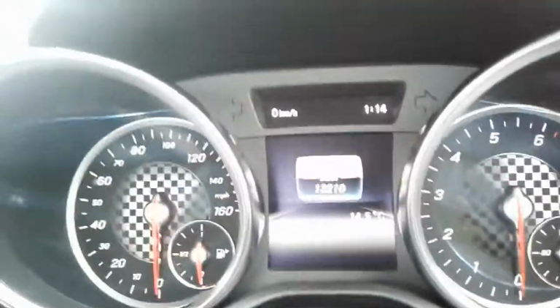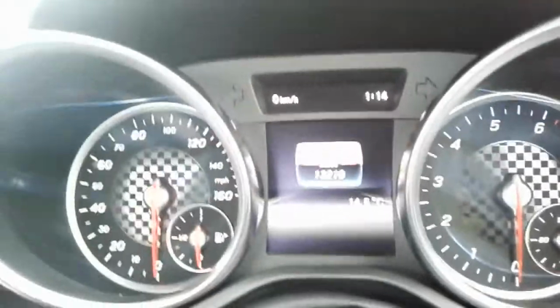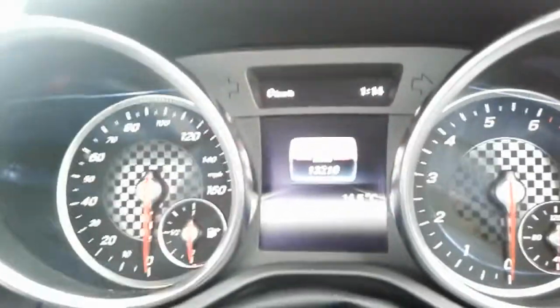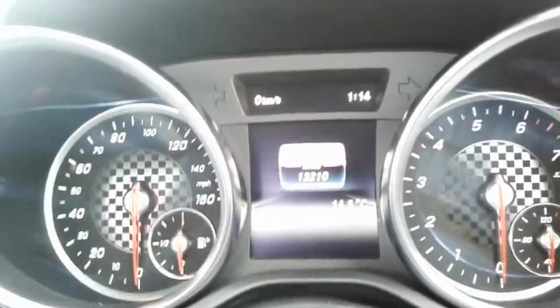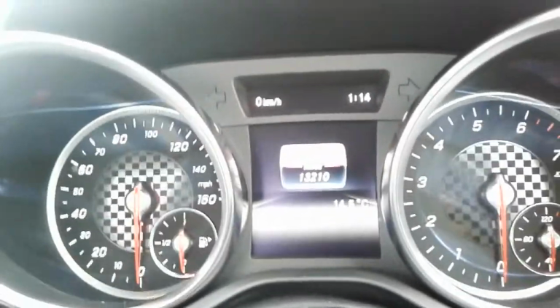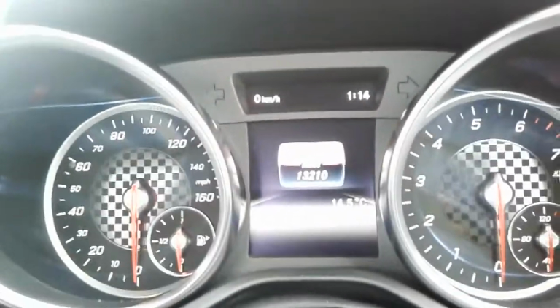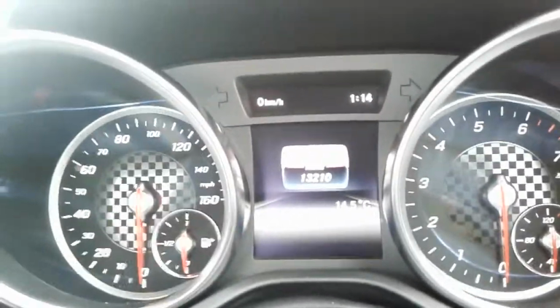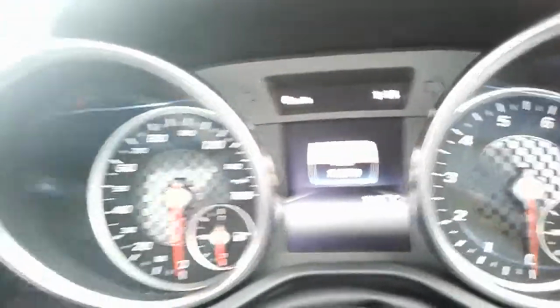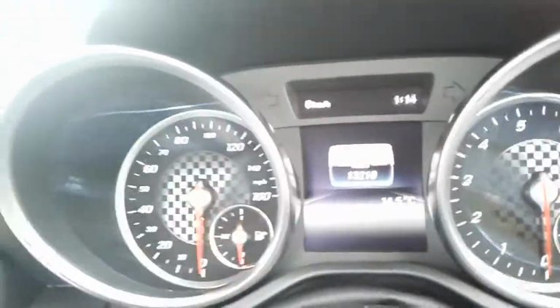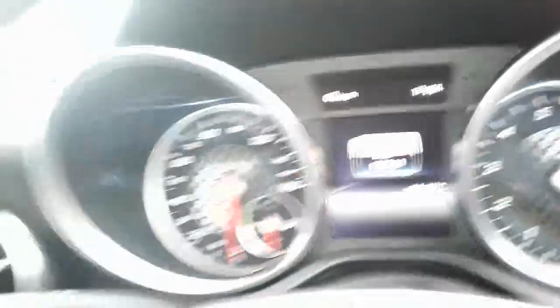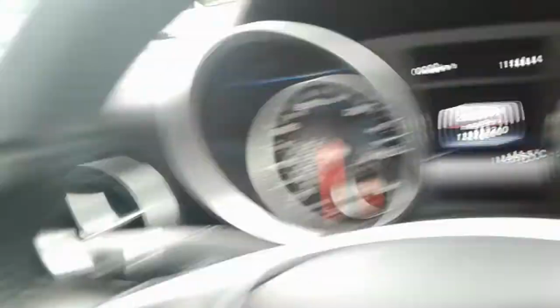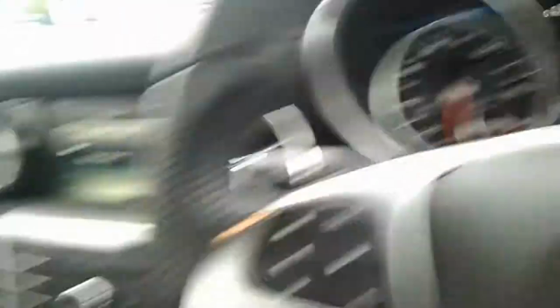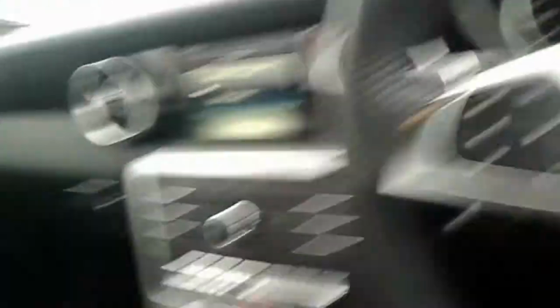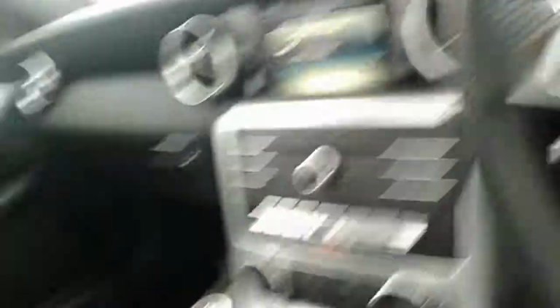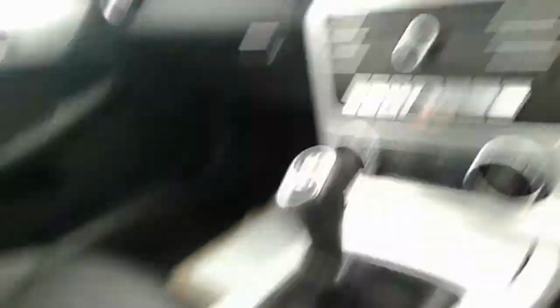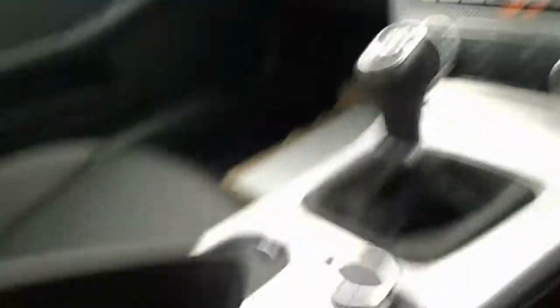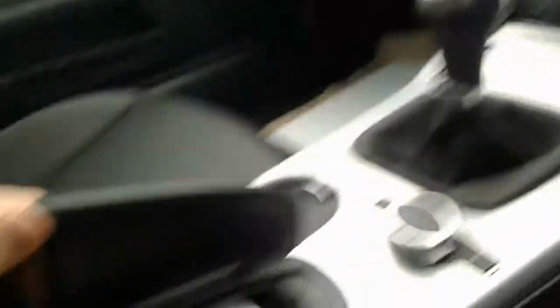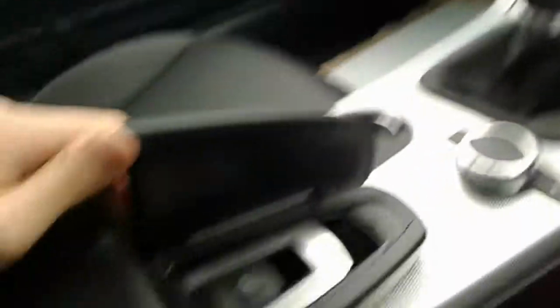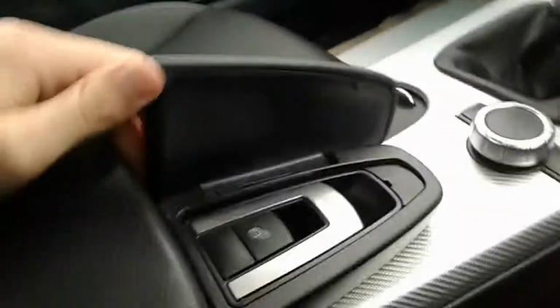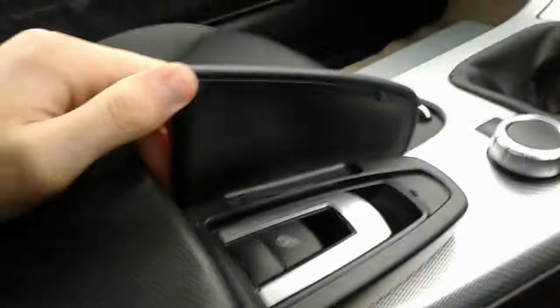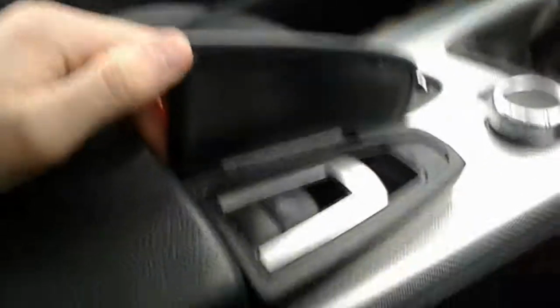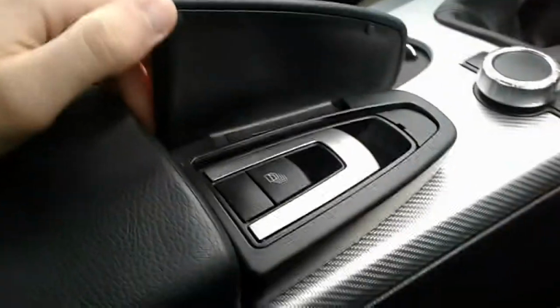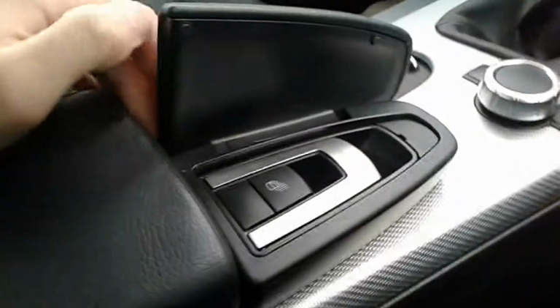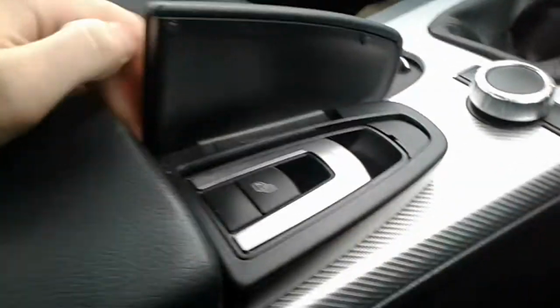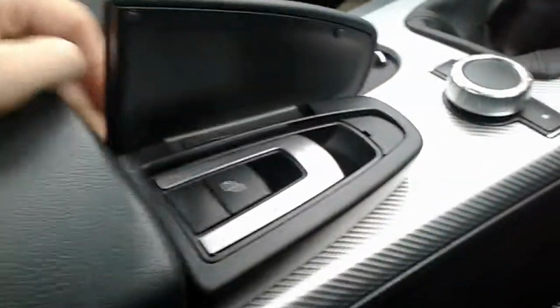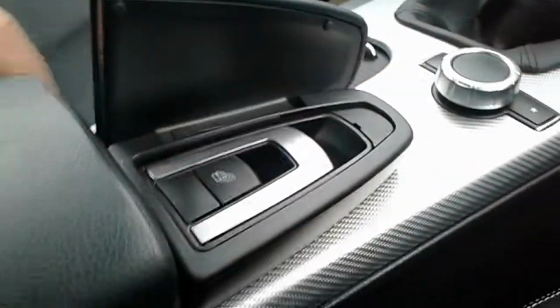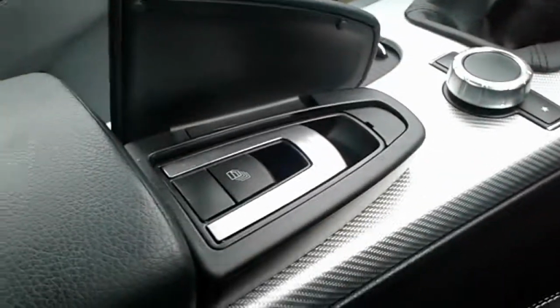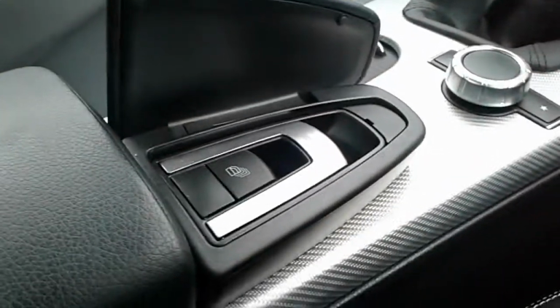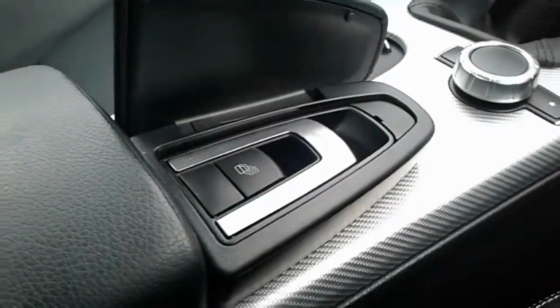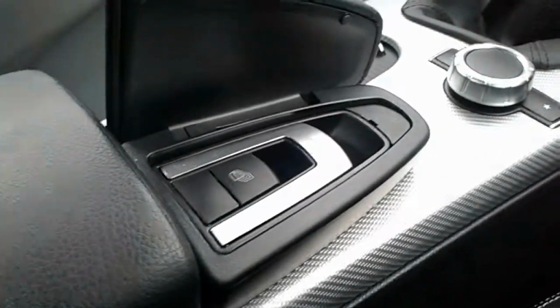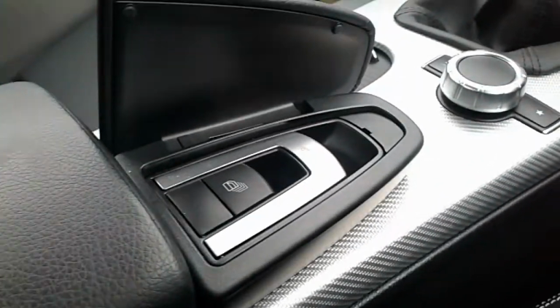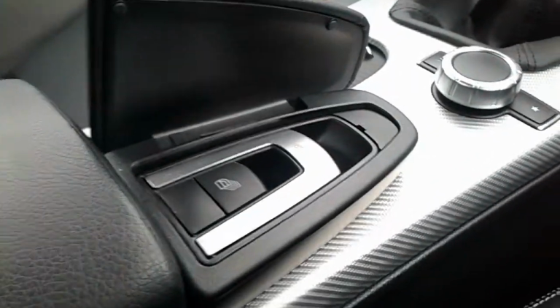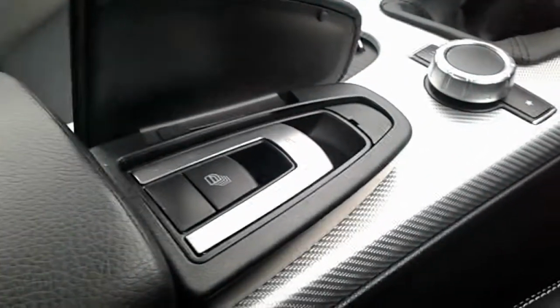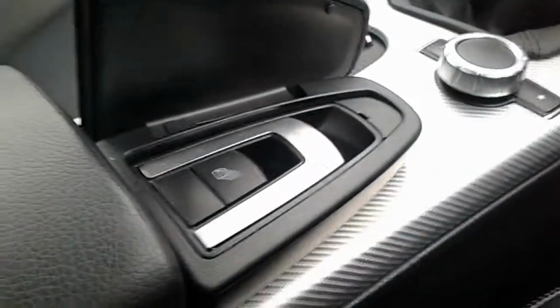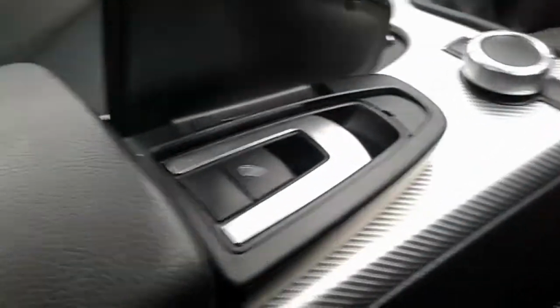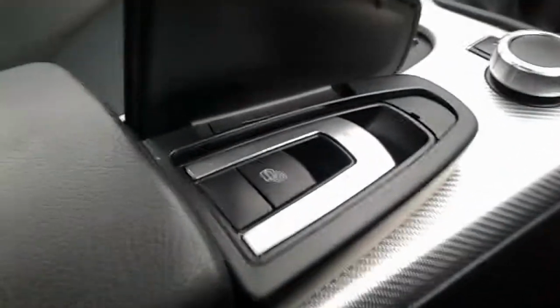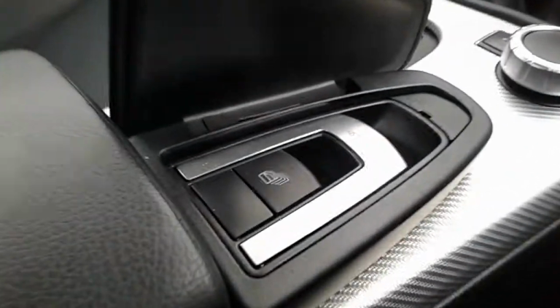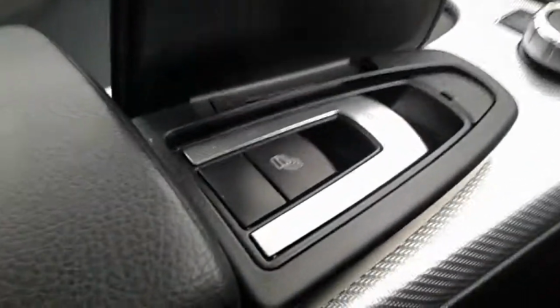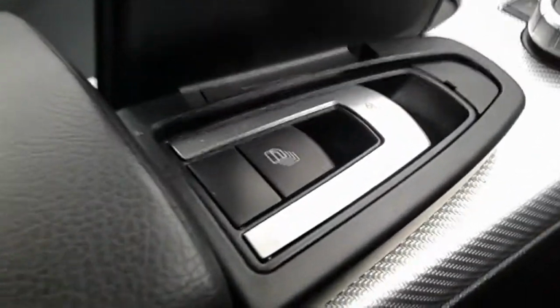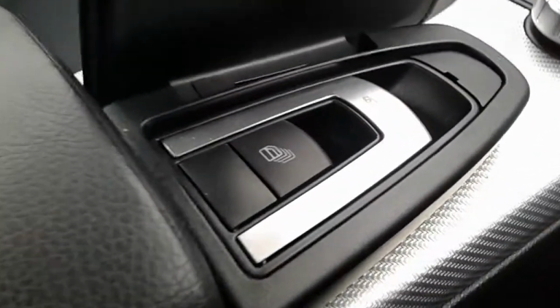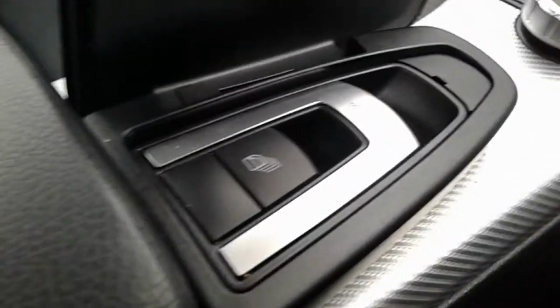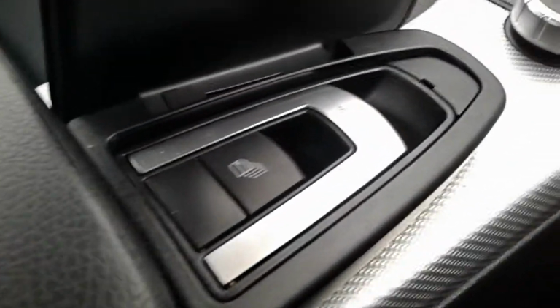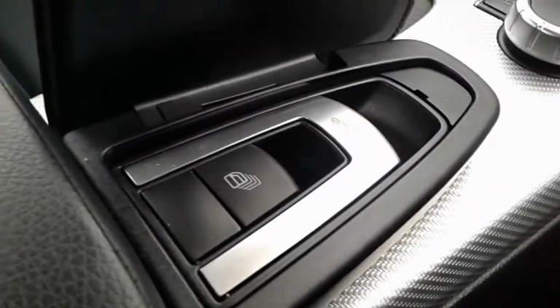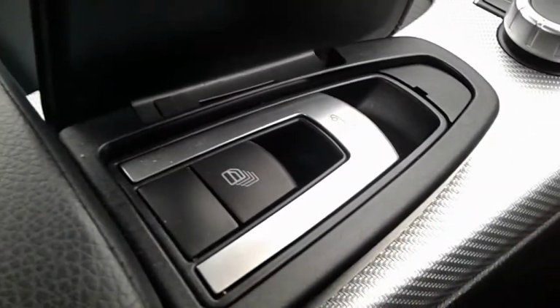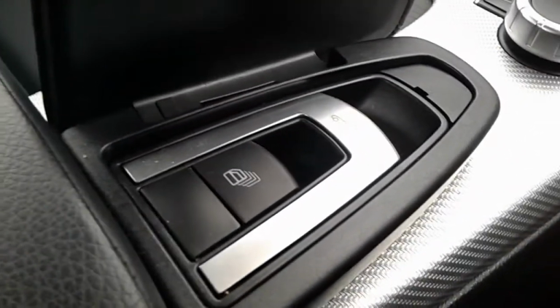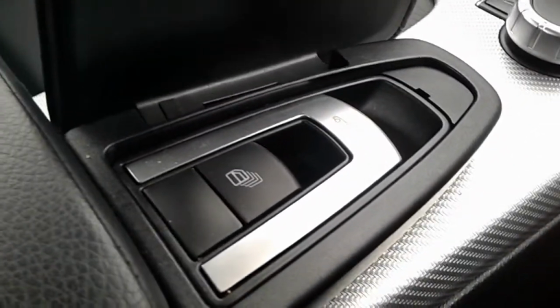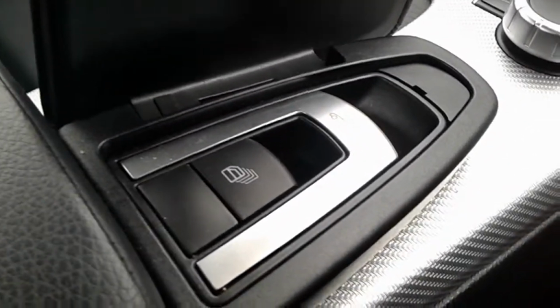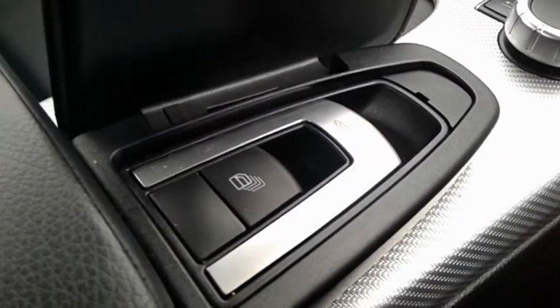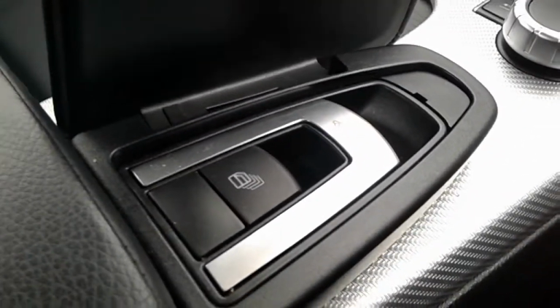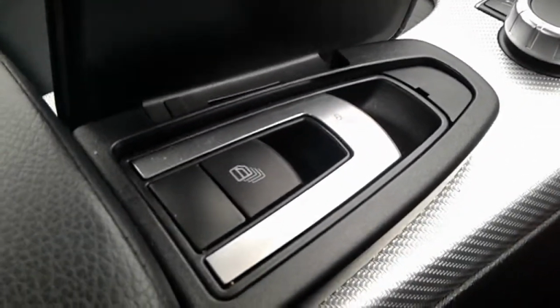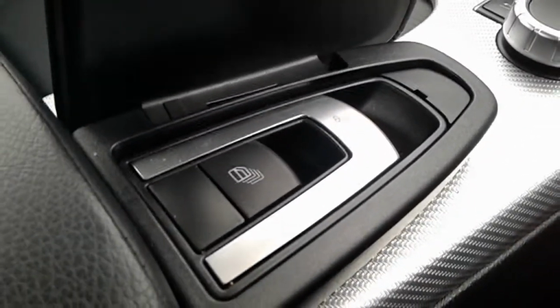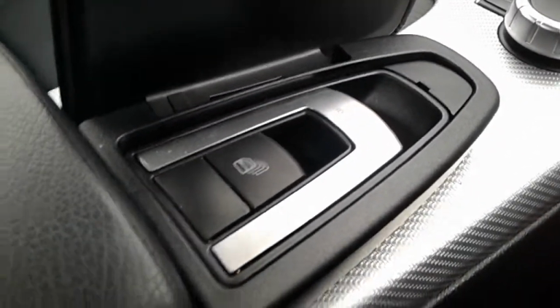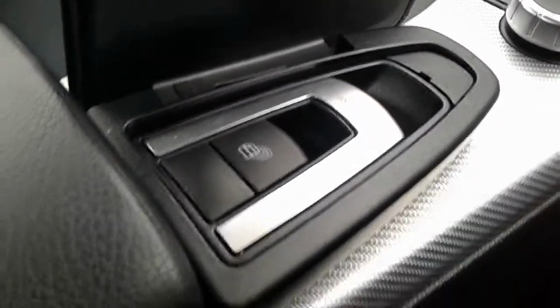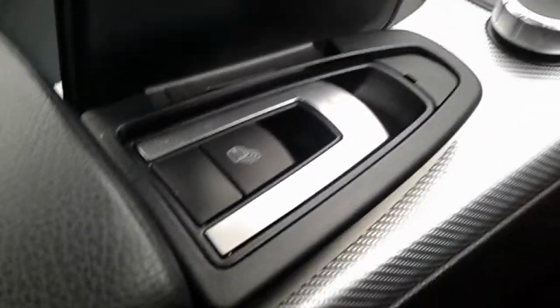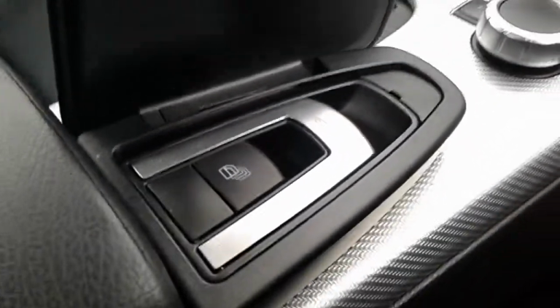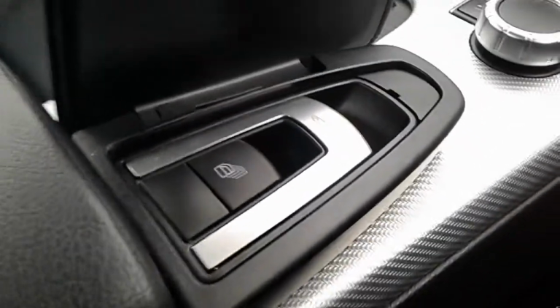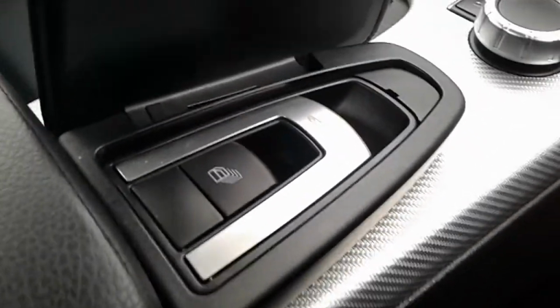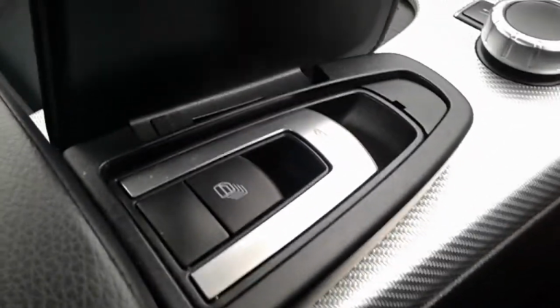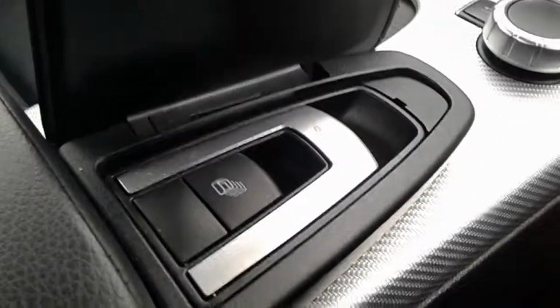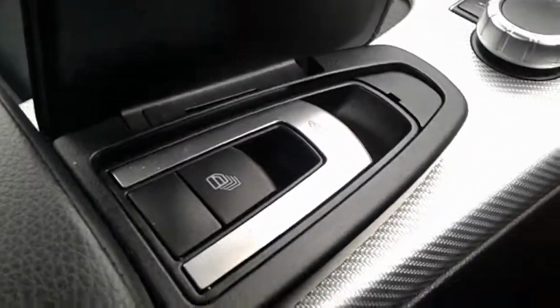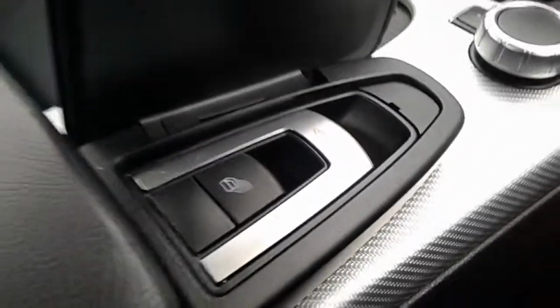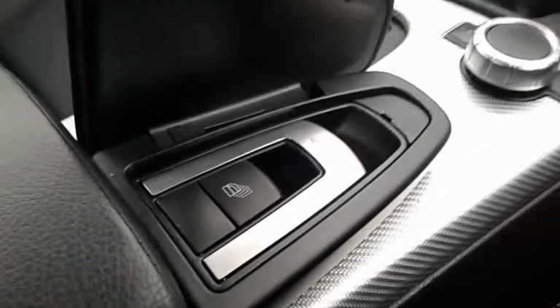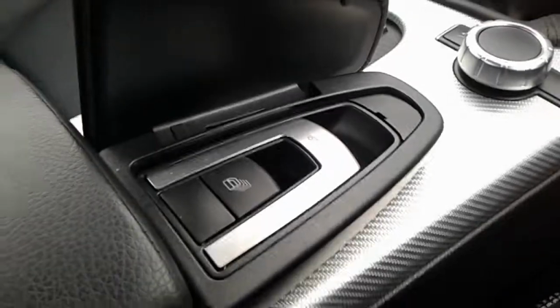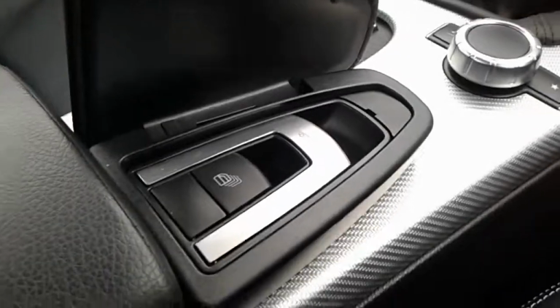And finally, if you're wanting to maximise the convertible feature, just push this button here and the roof will come off.